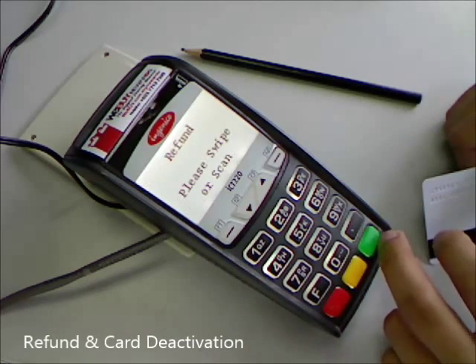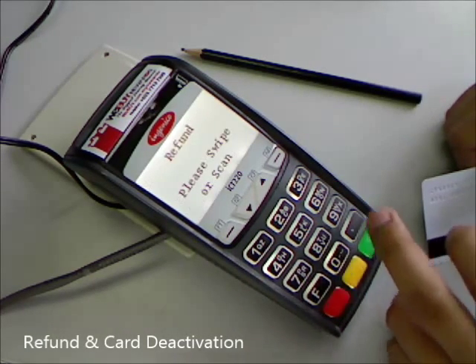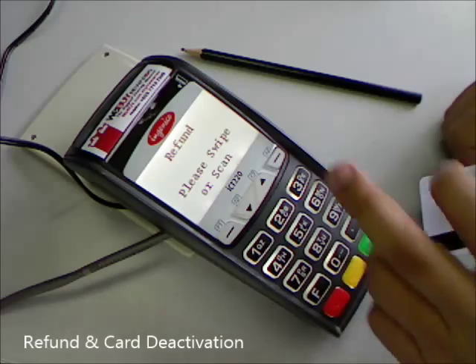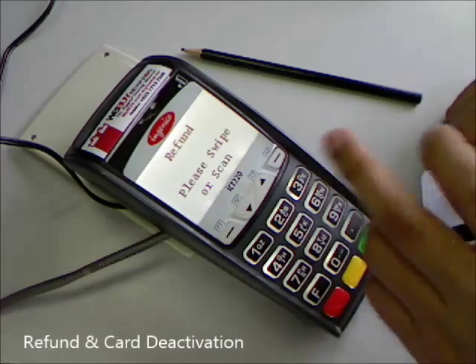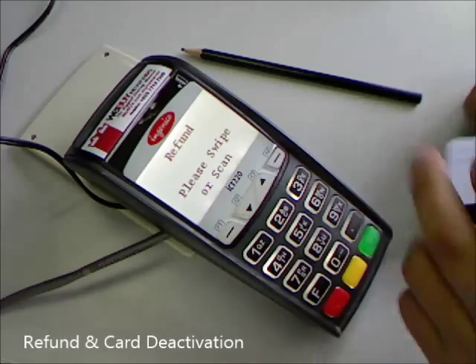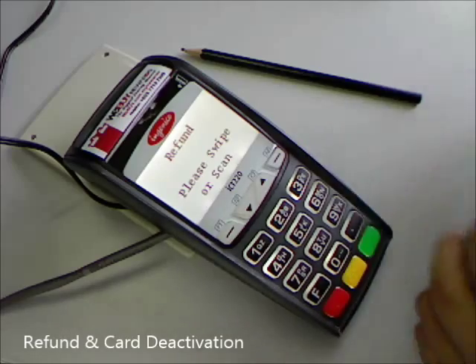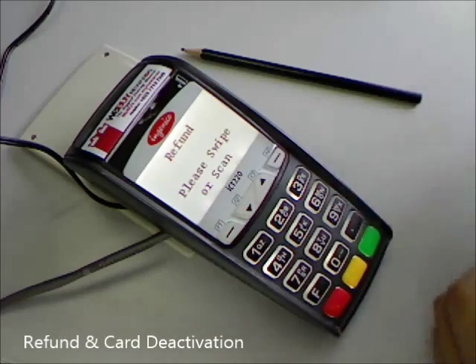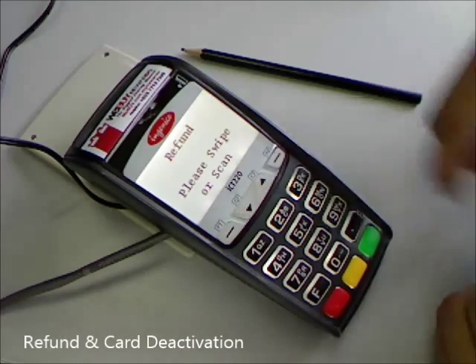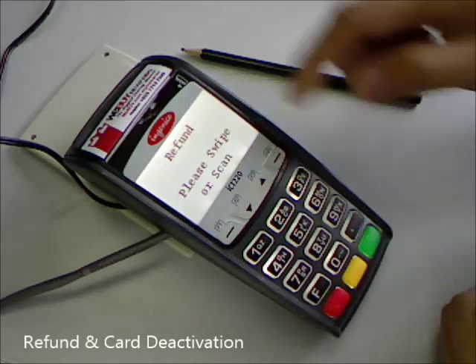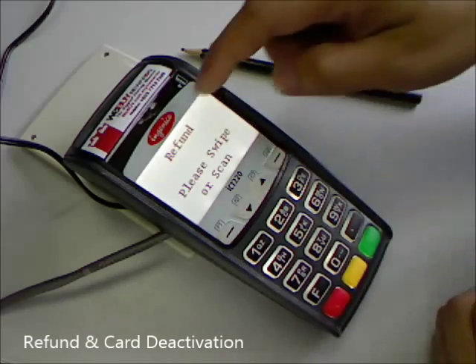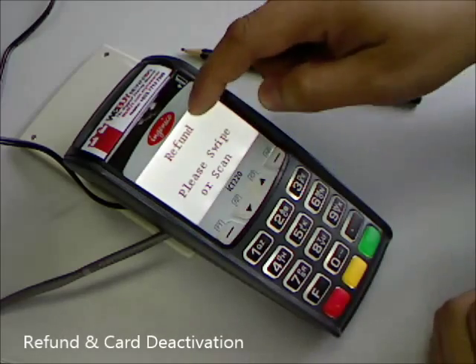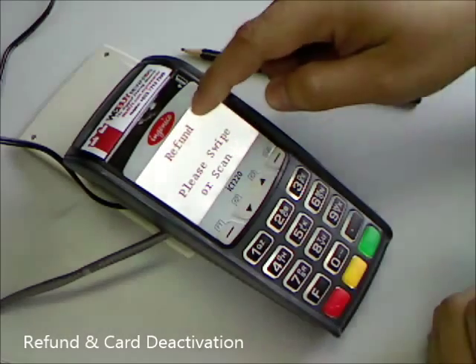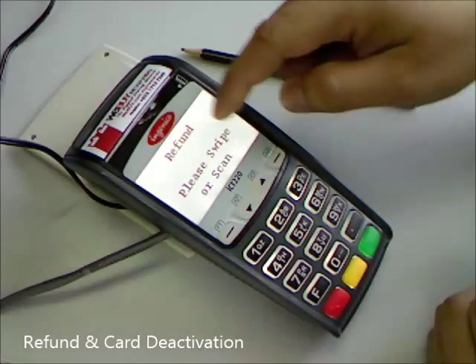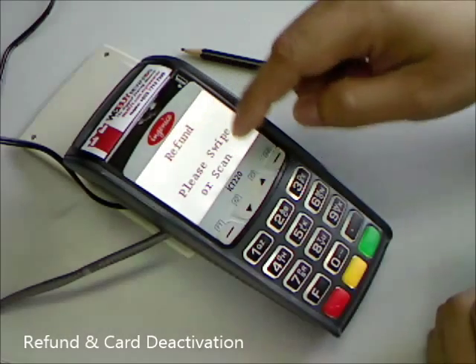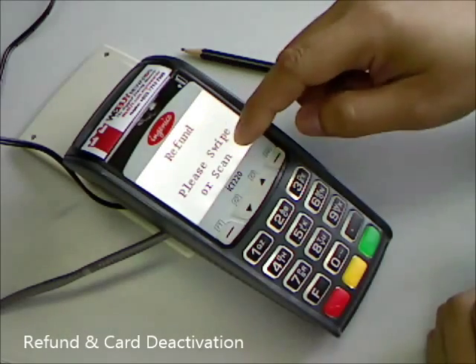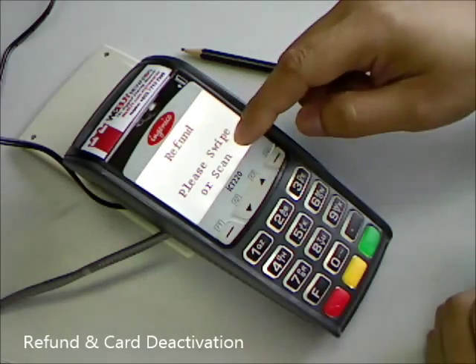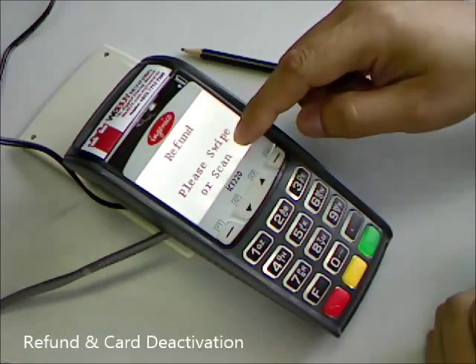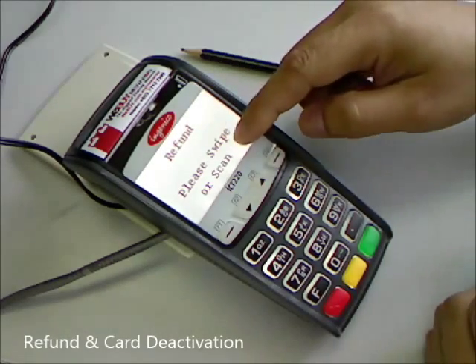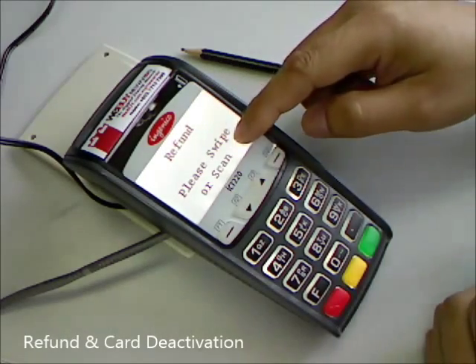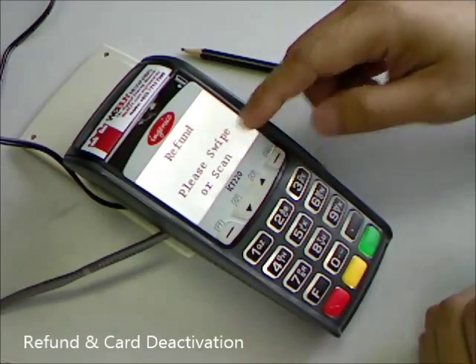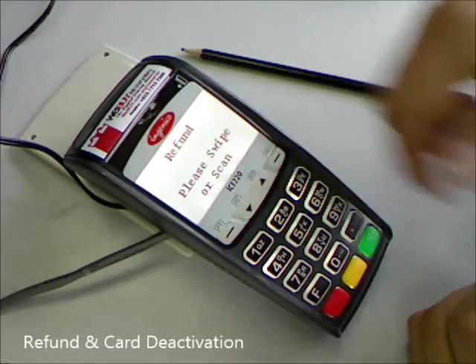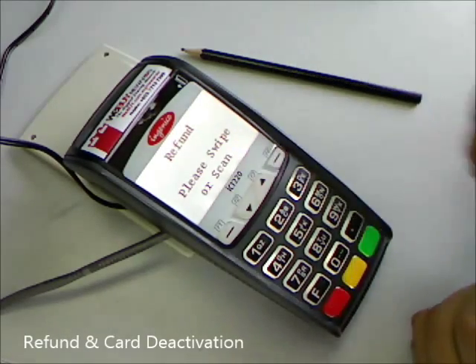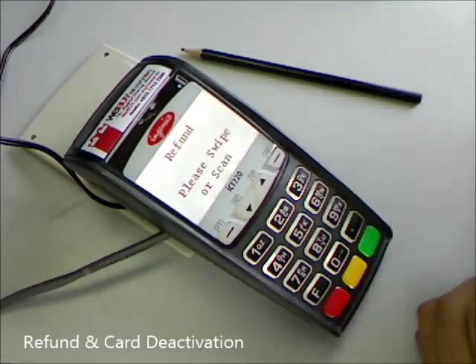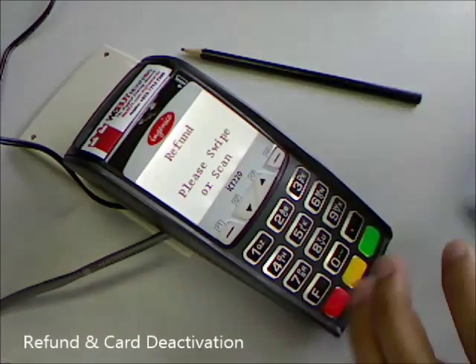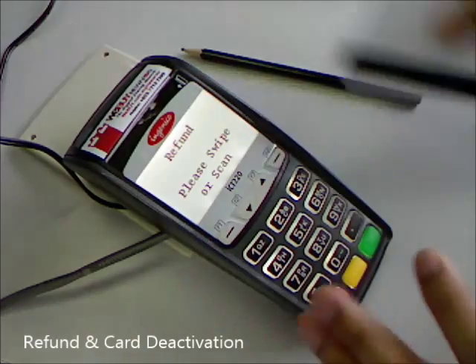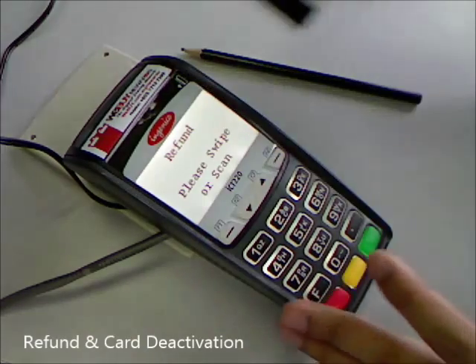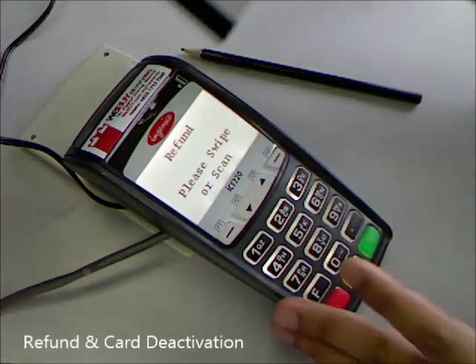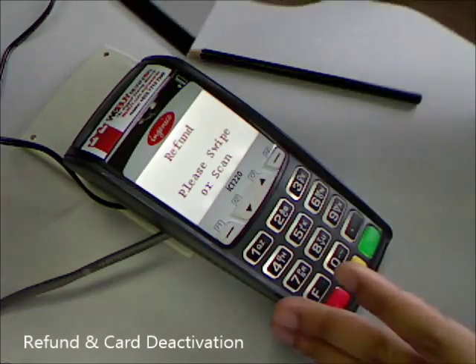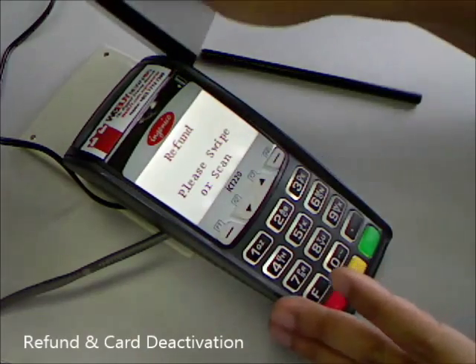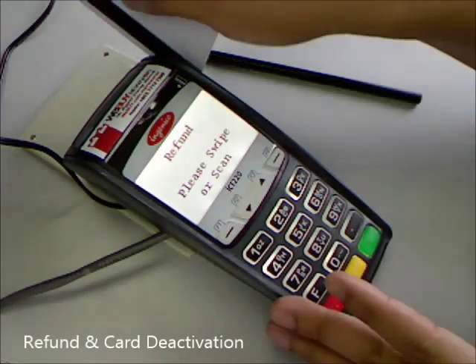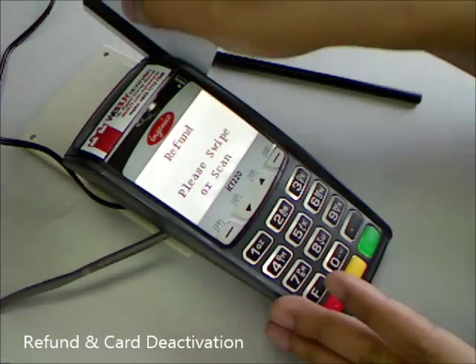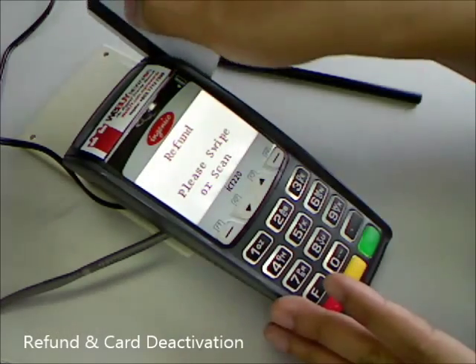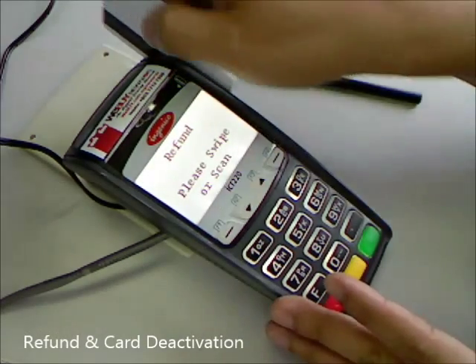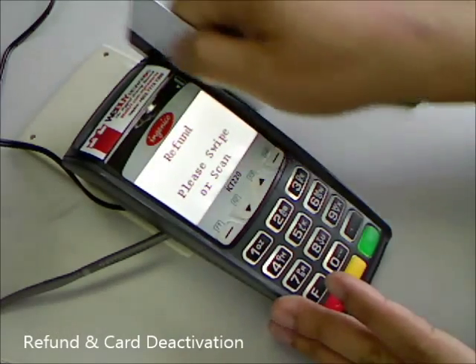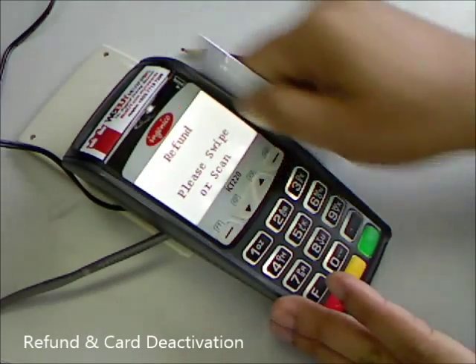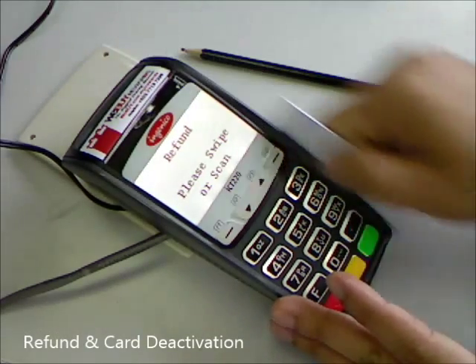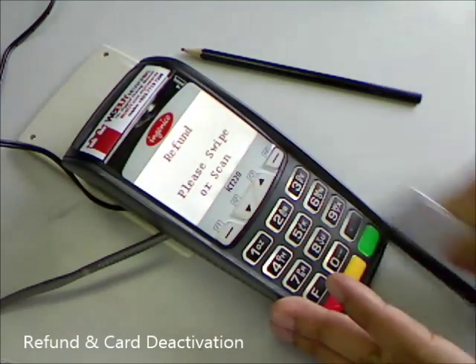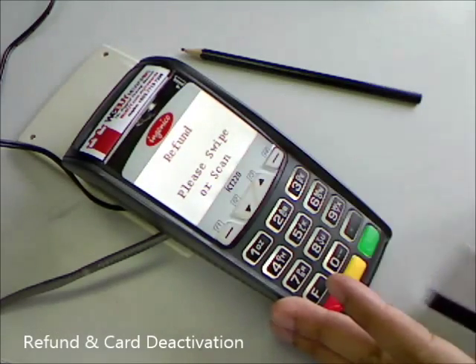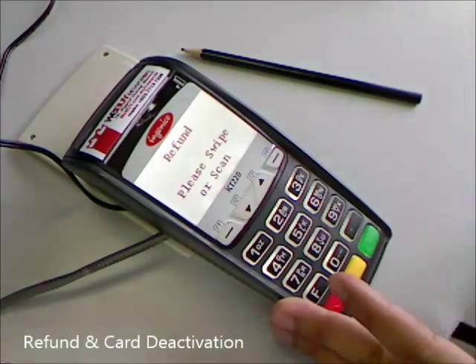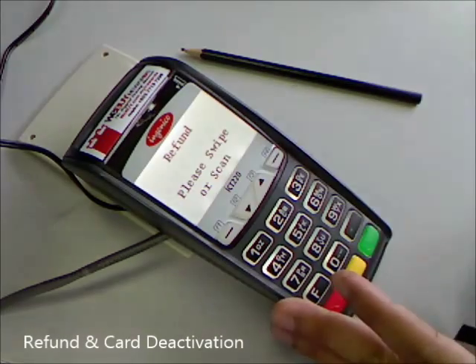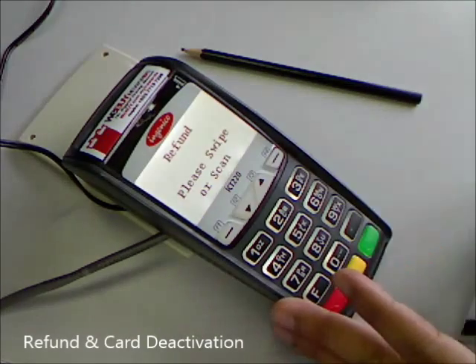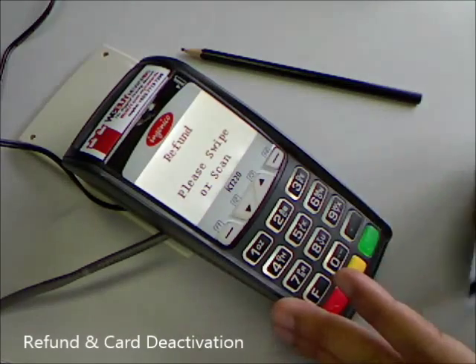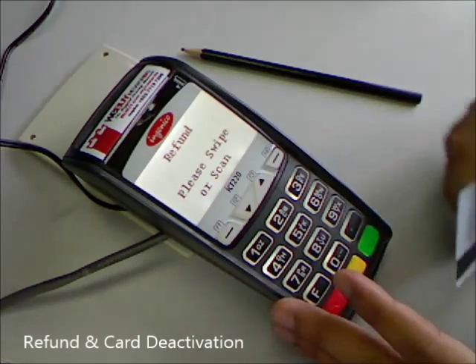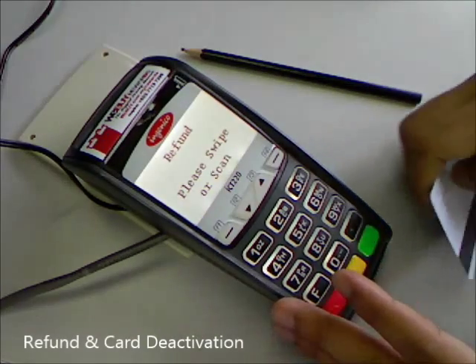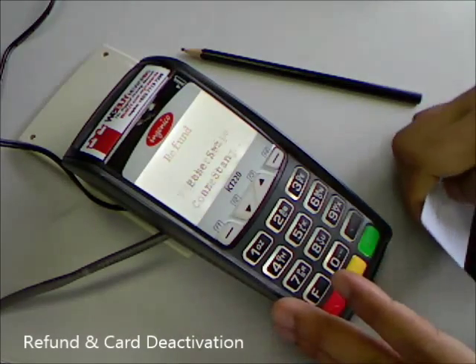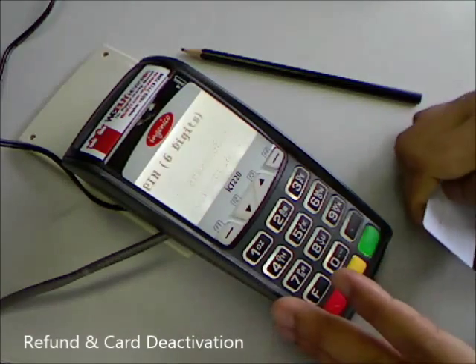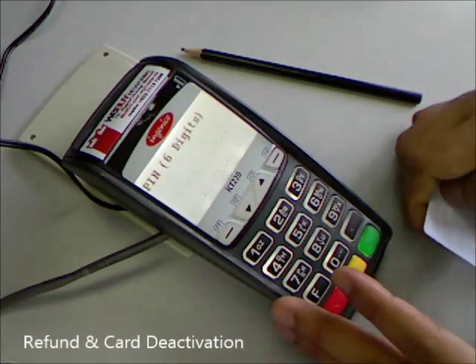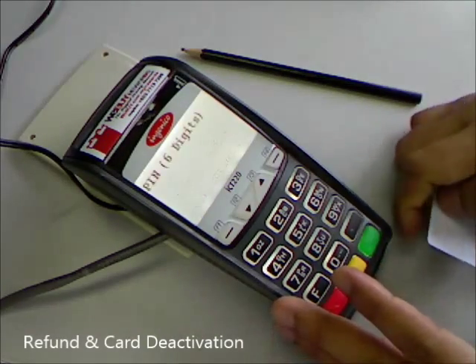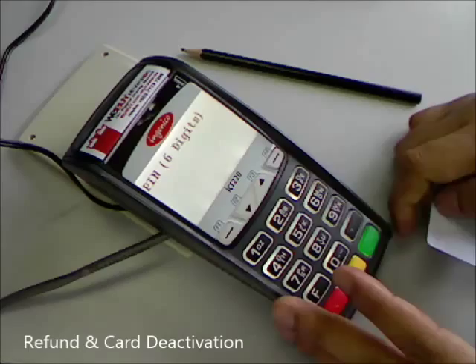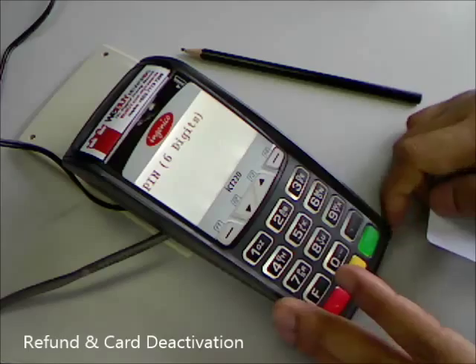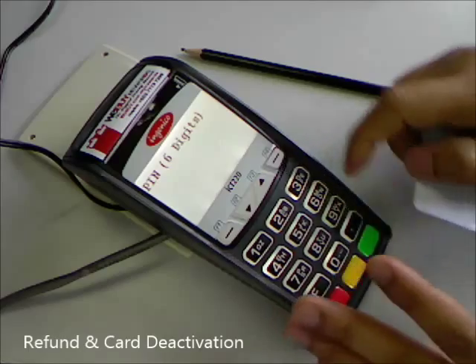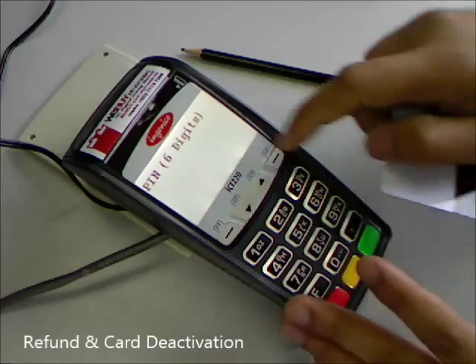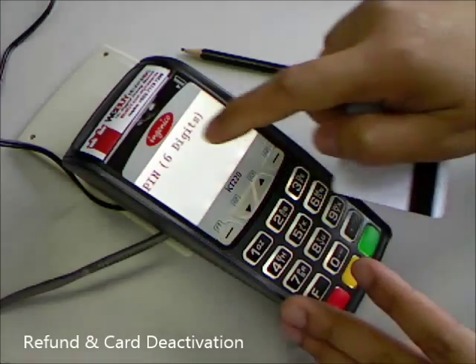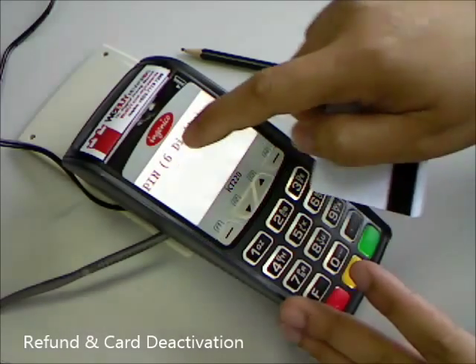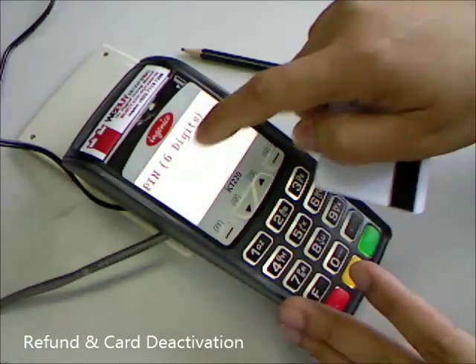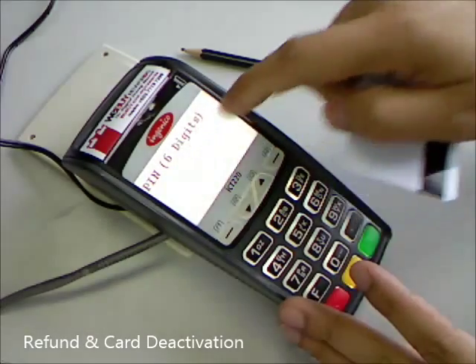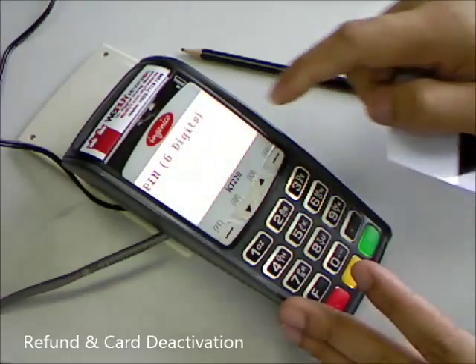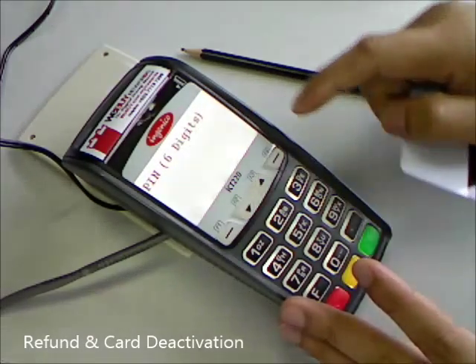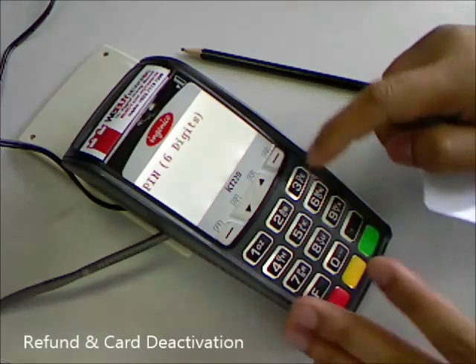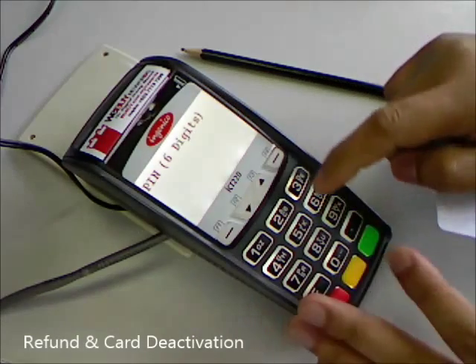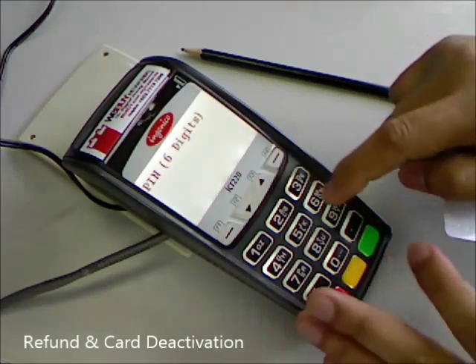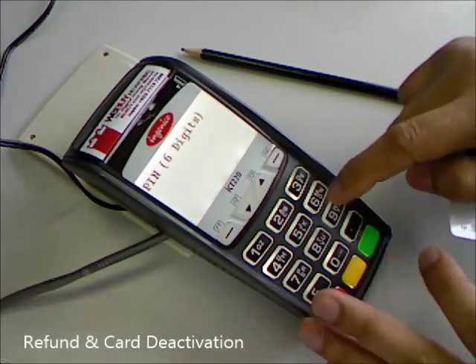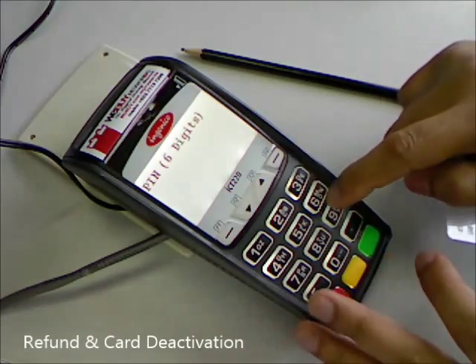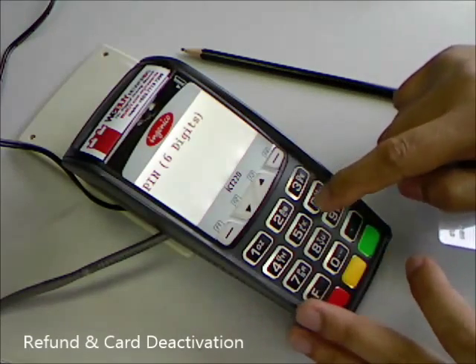Then you'll see the refund screen. Swap the card, and it will ask for the card pin.